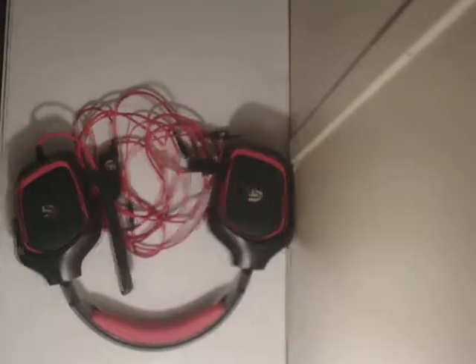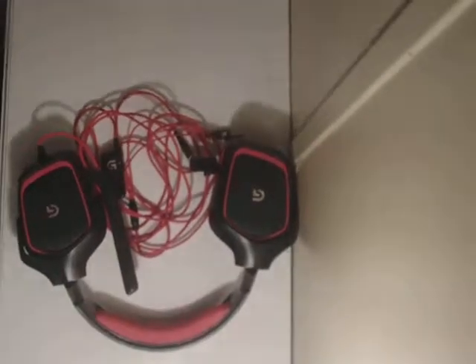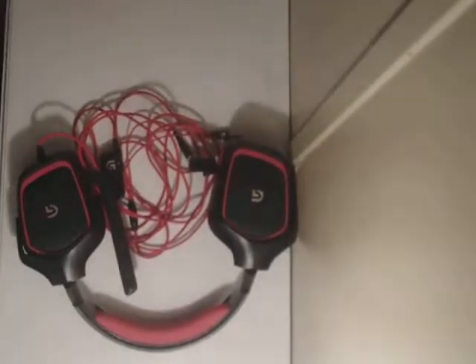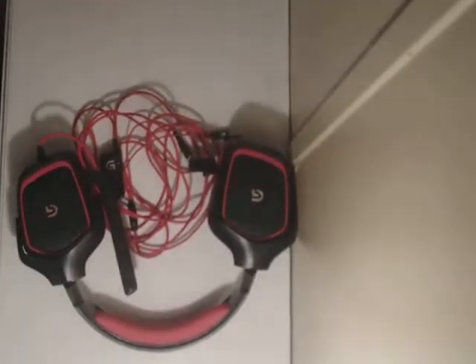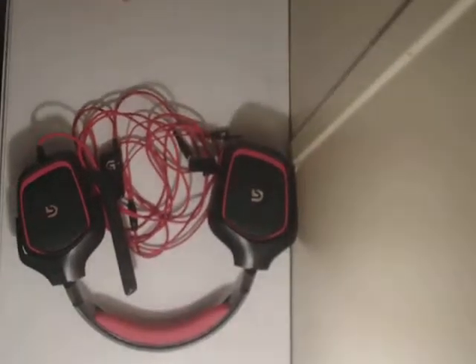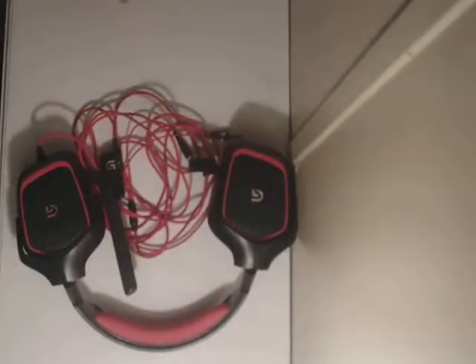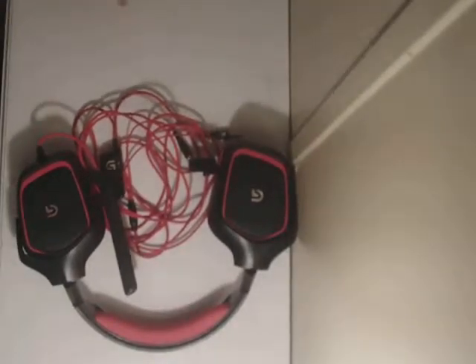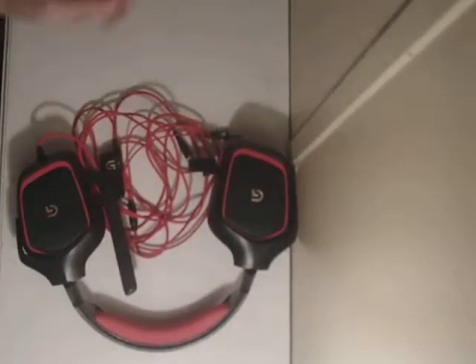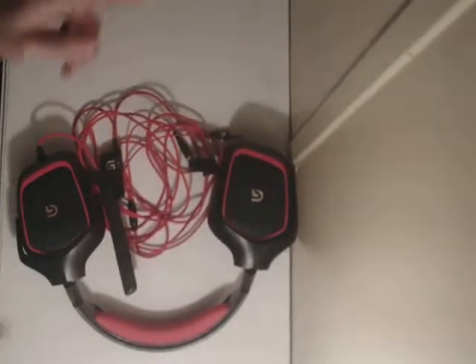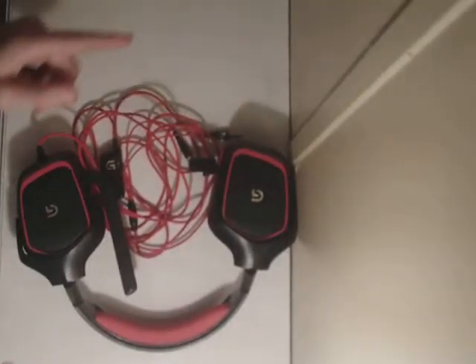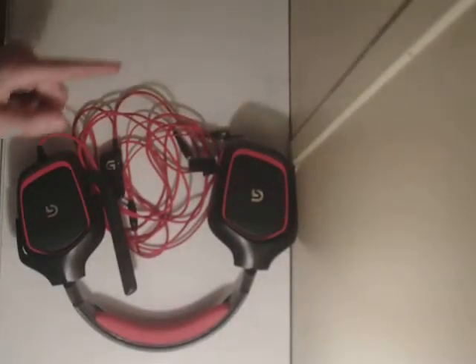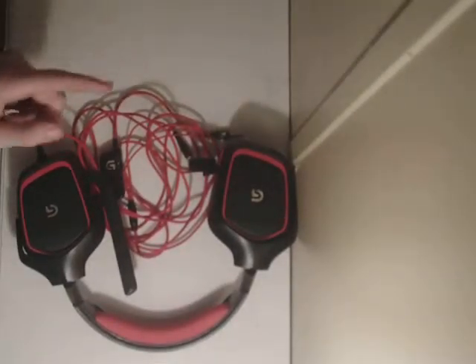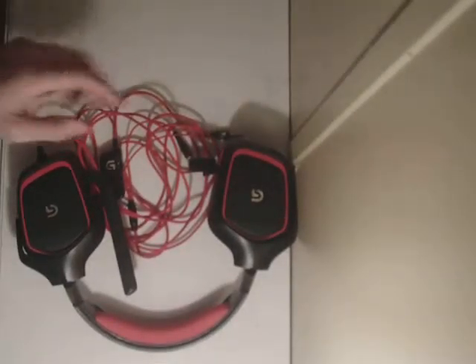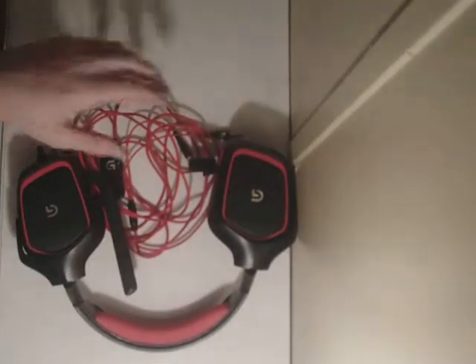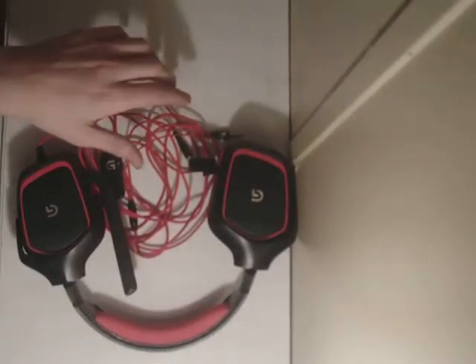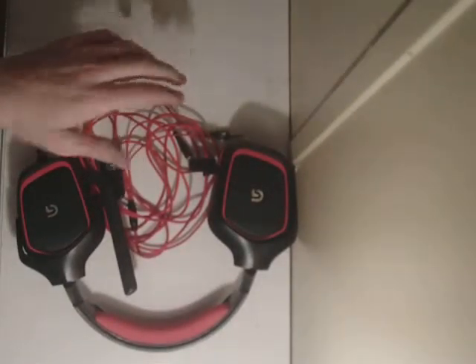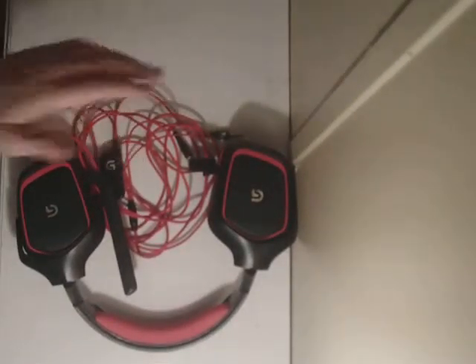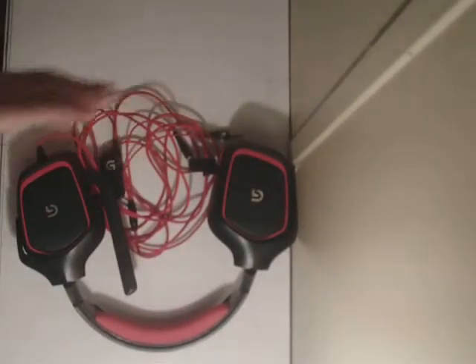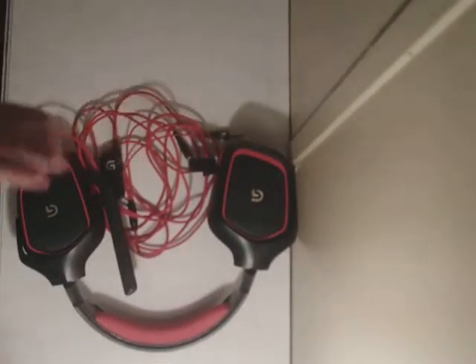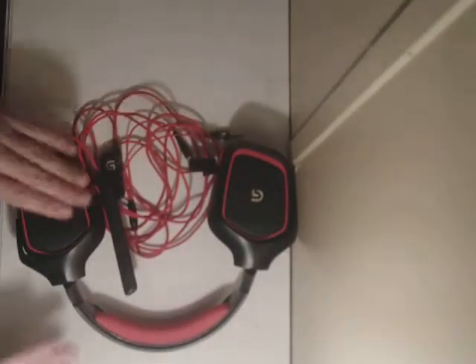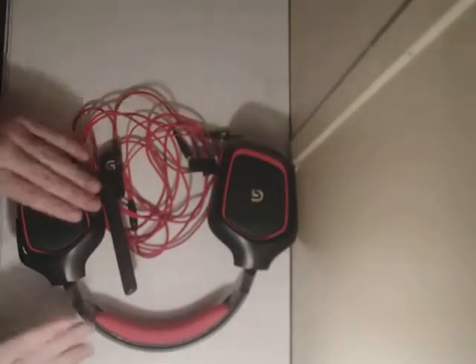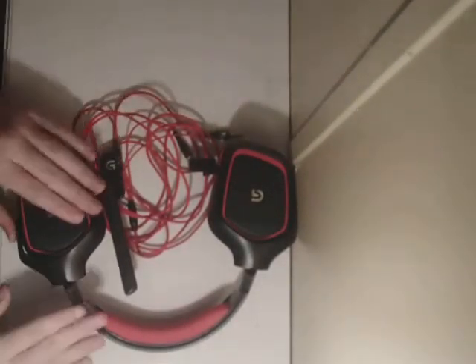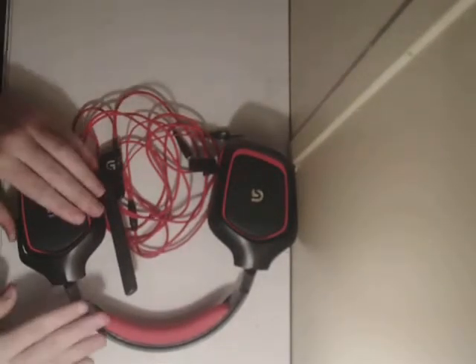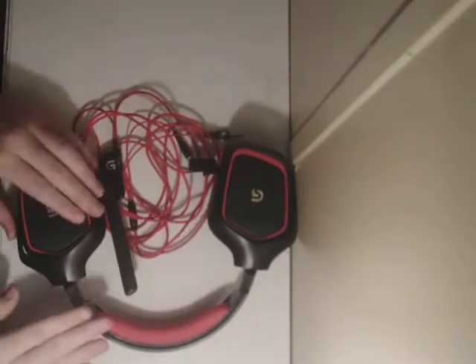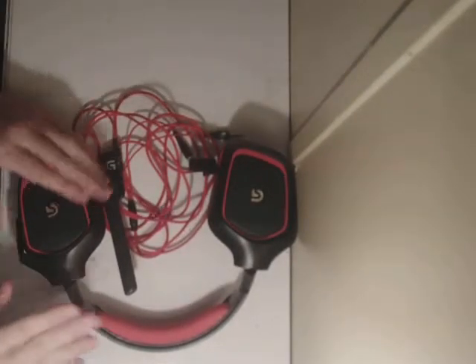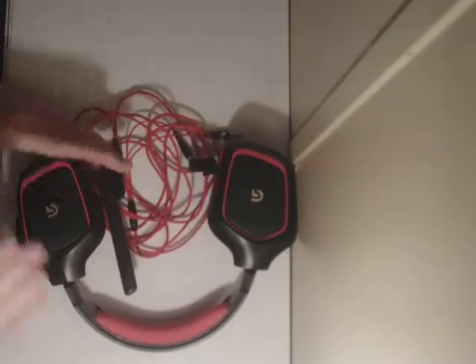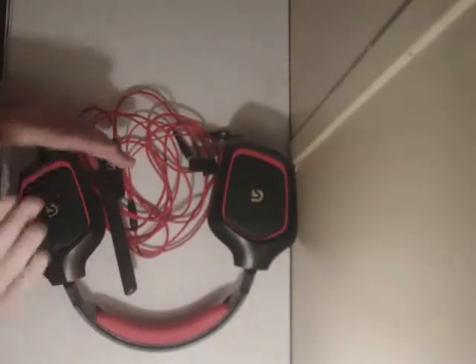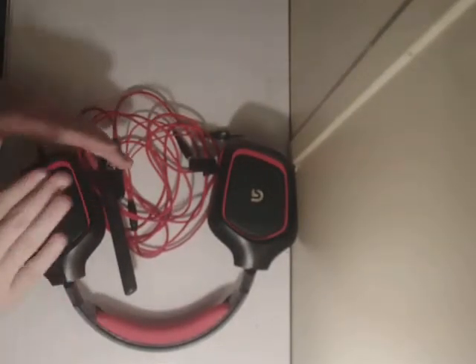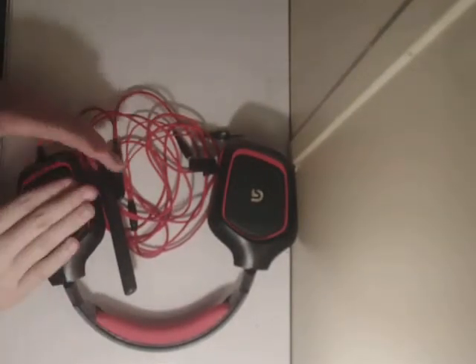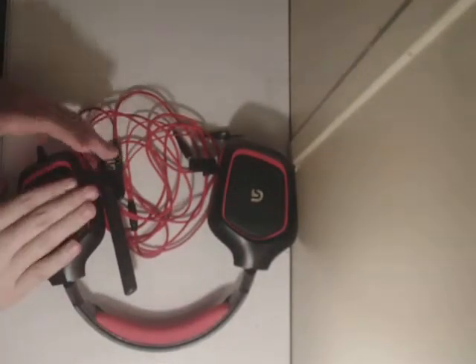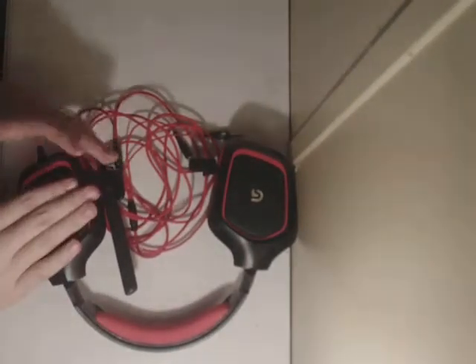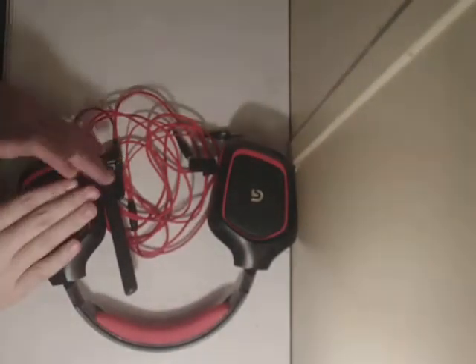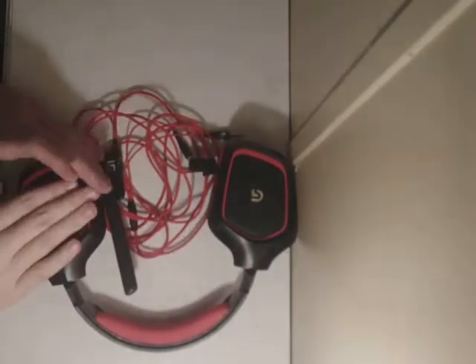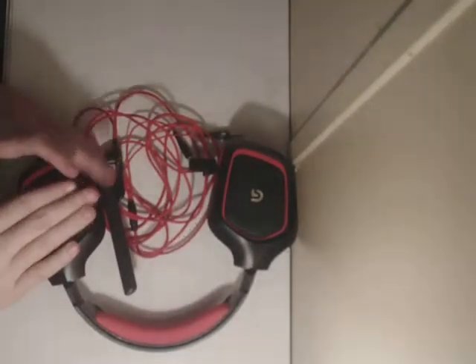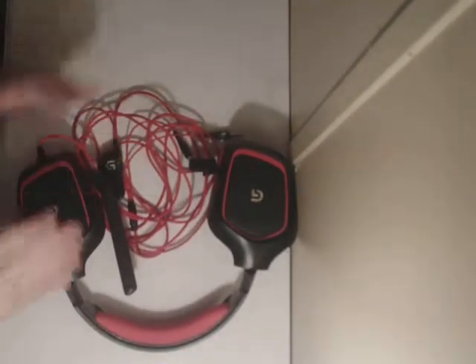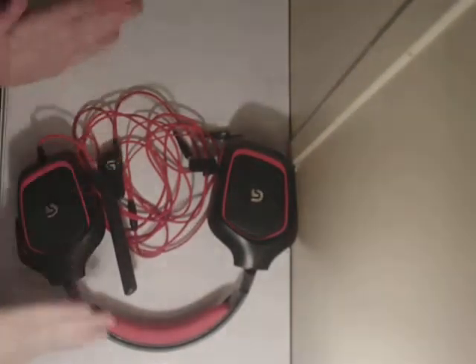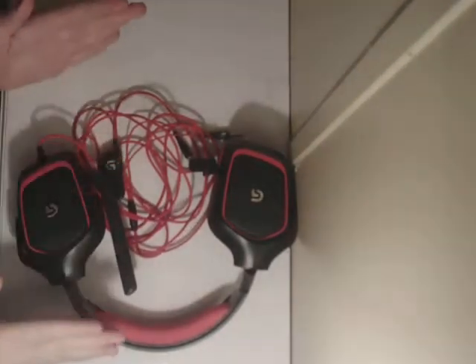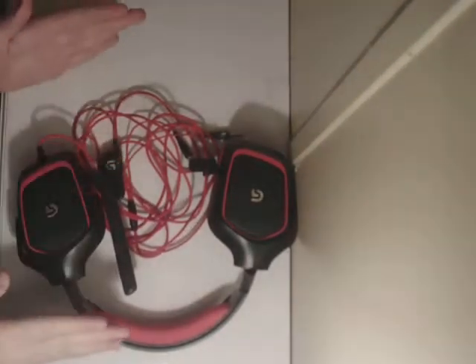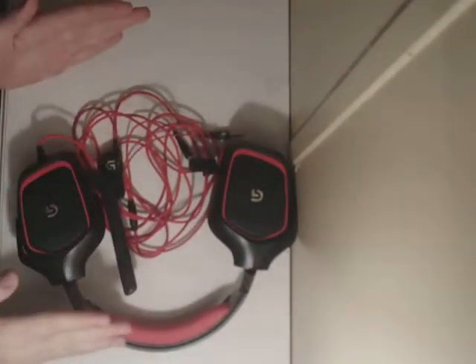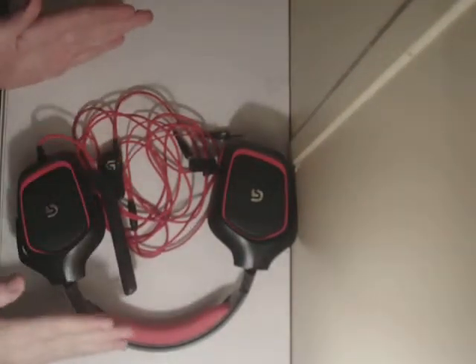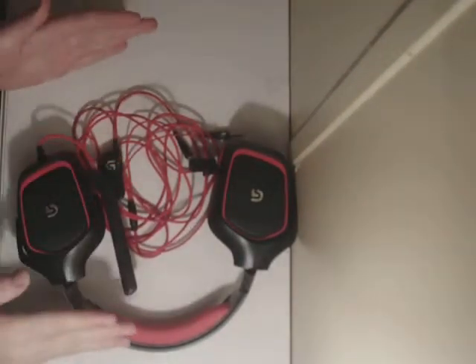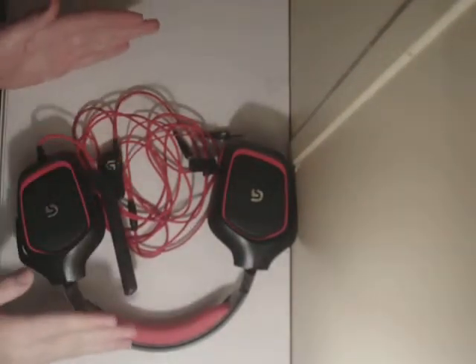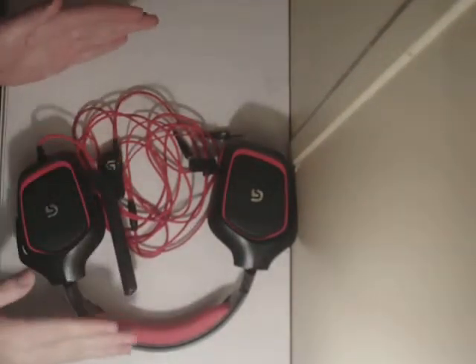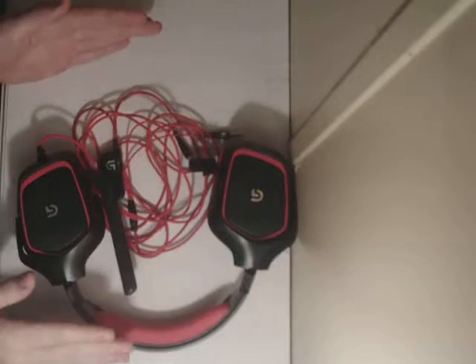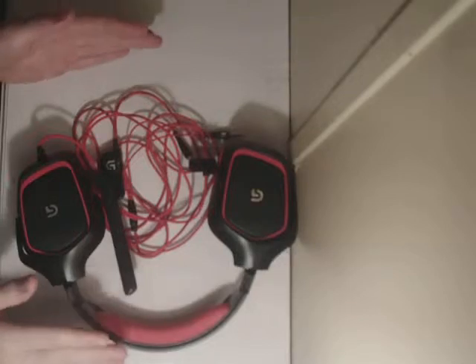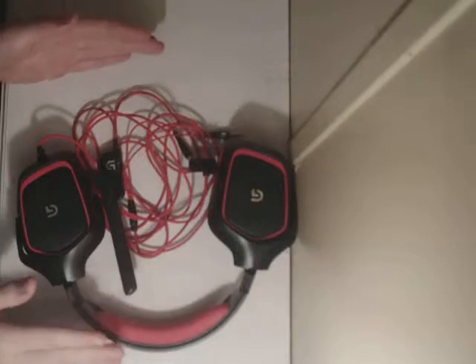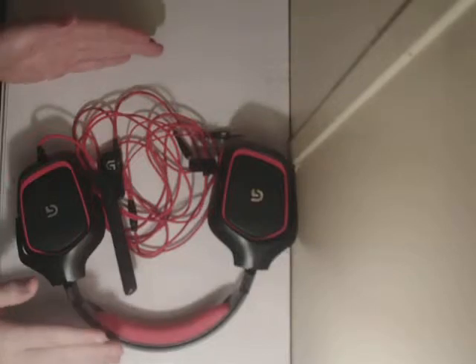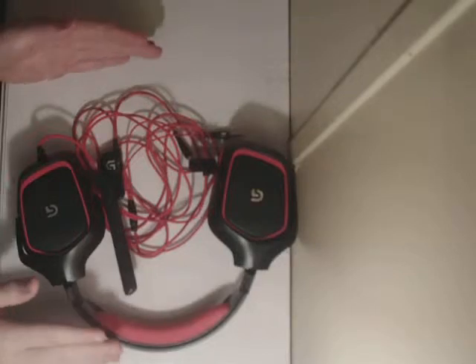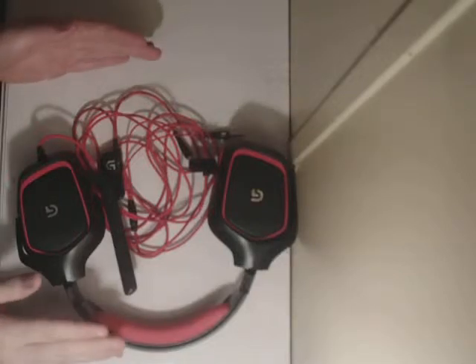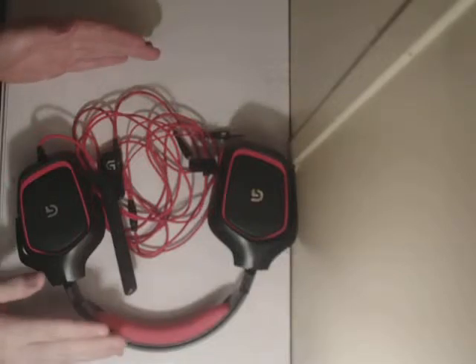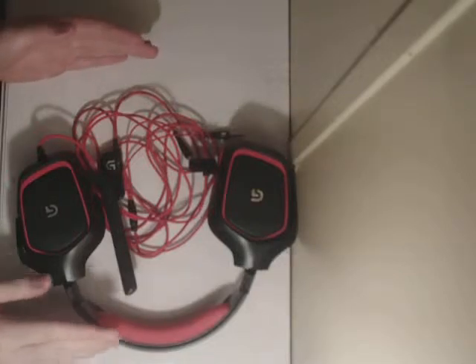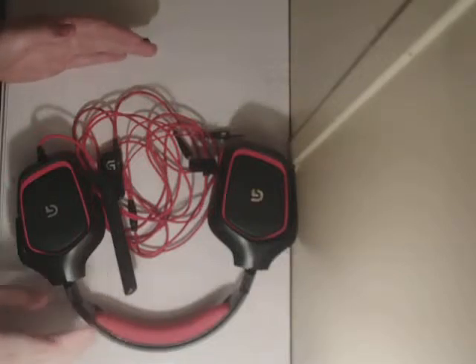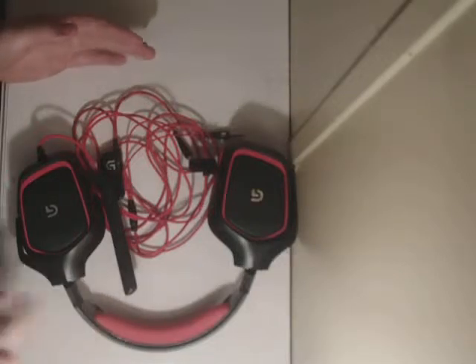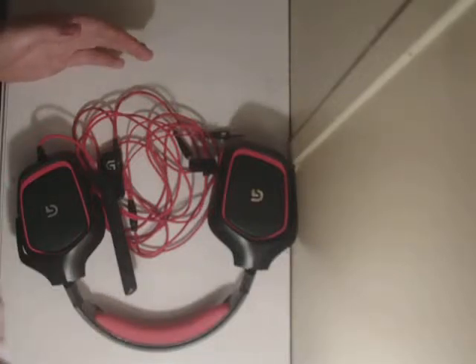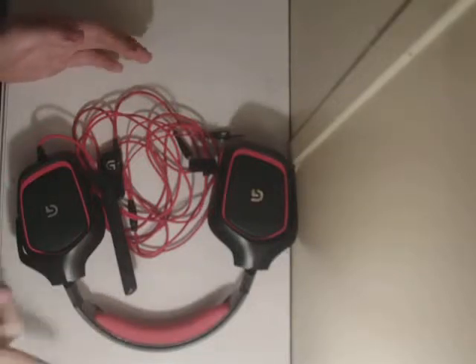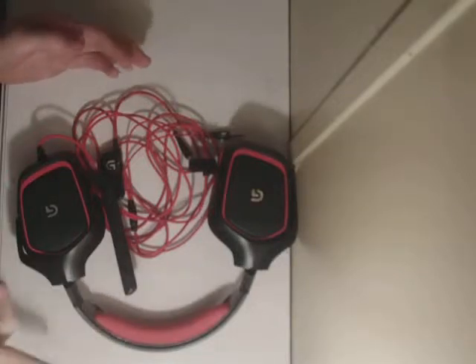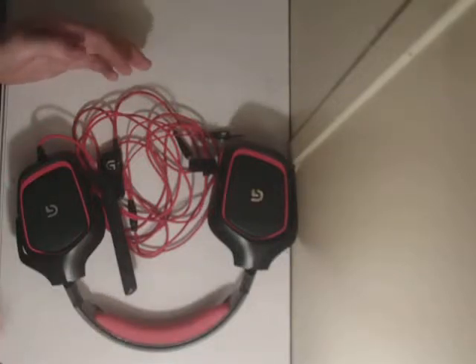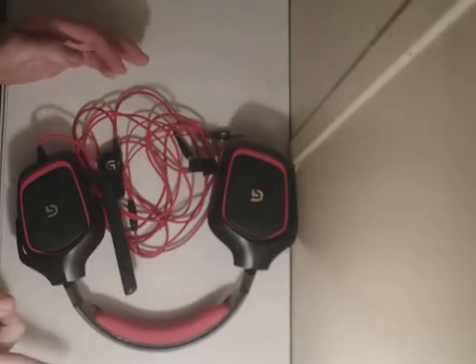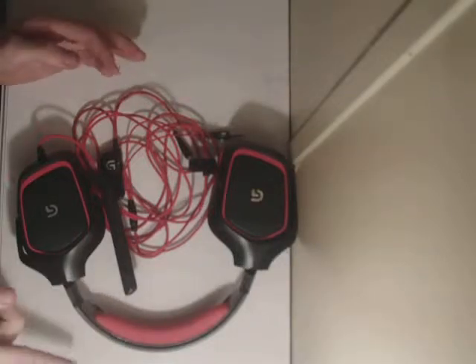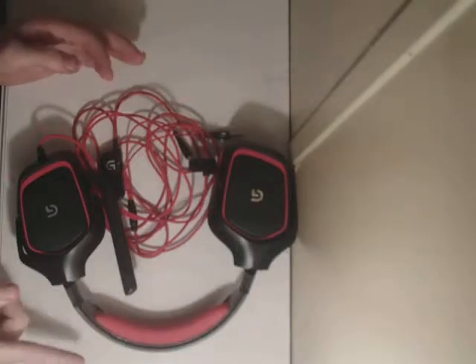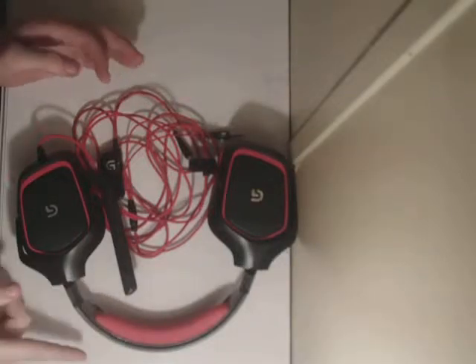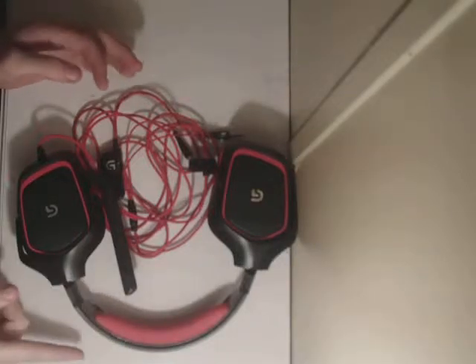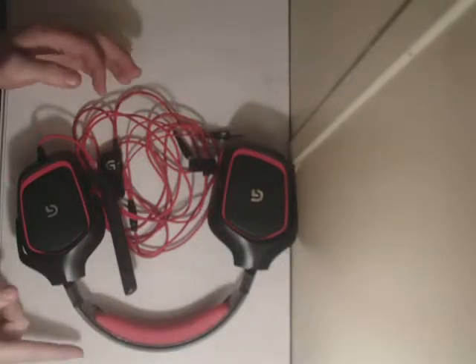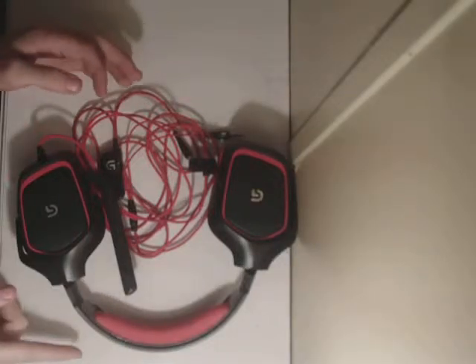What's going on guys, it's me. Today I'm going to be doing a review of my headset. Let's get straight into it.